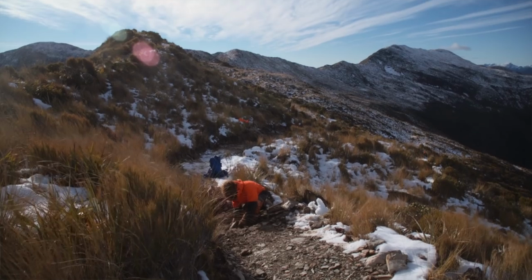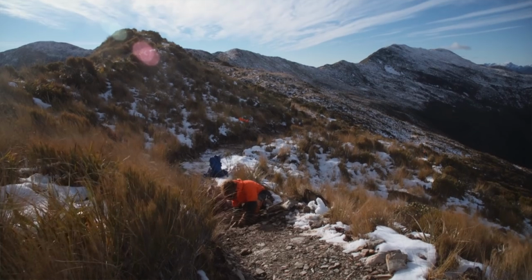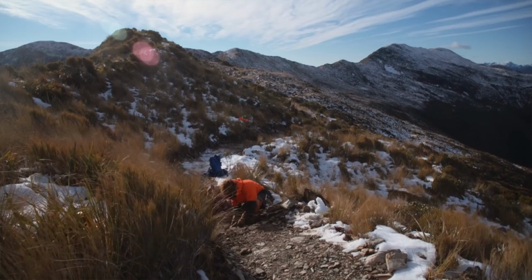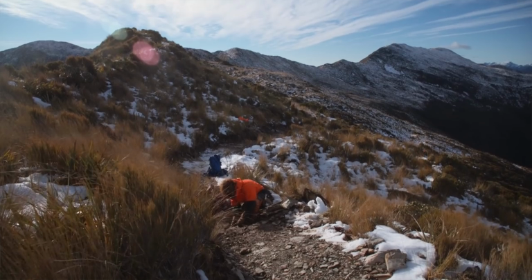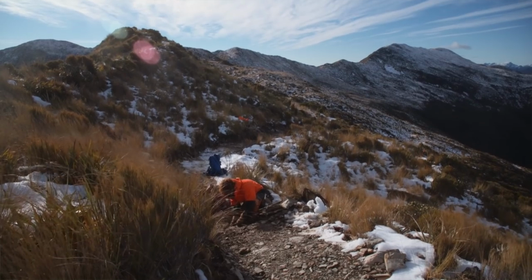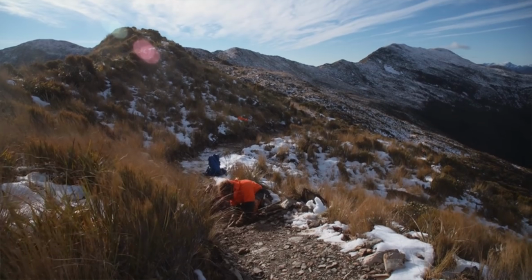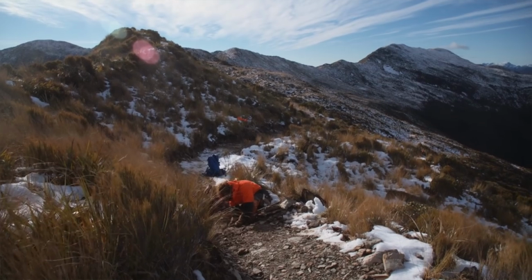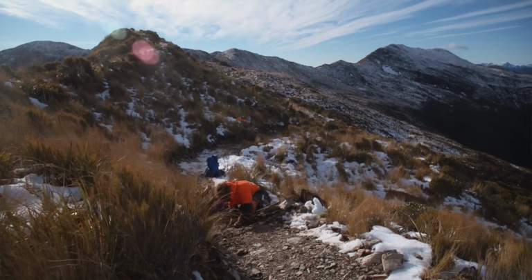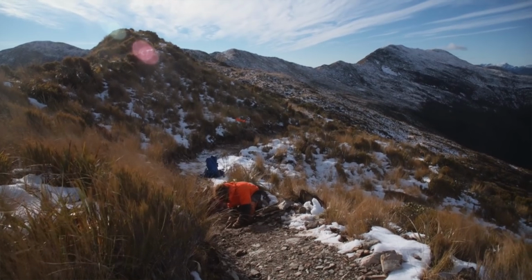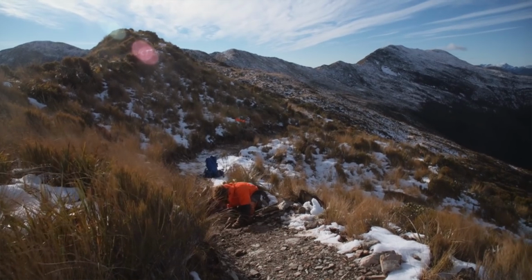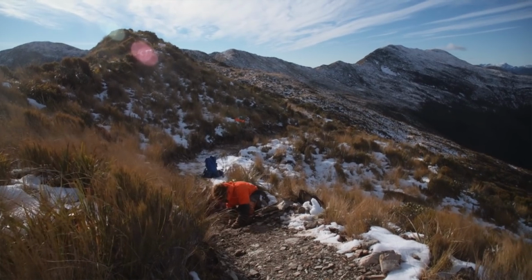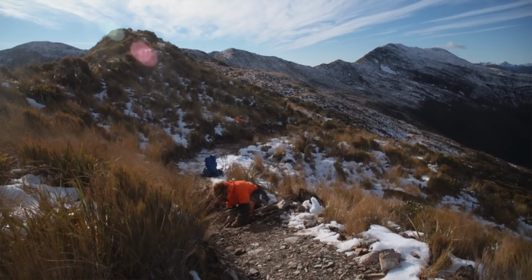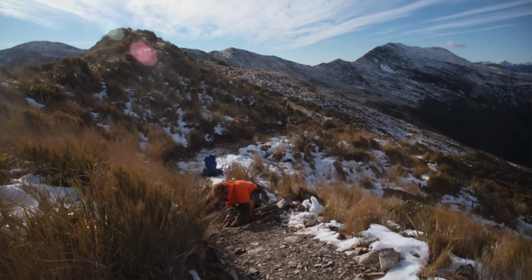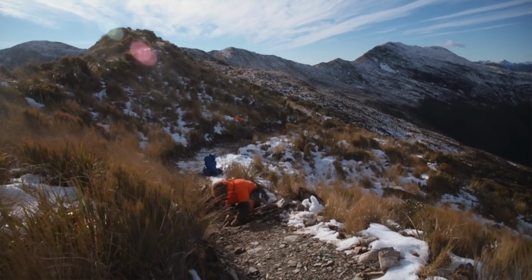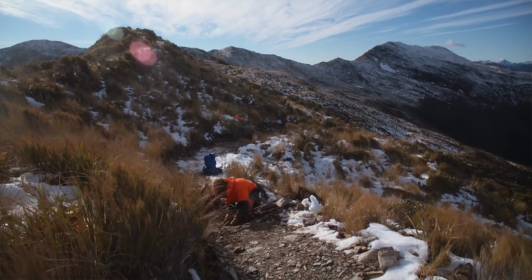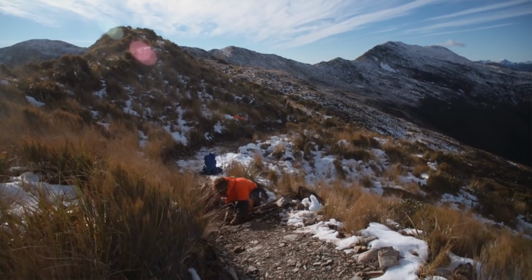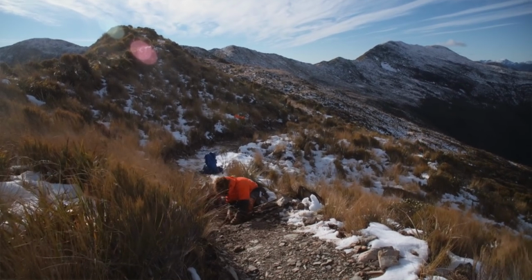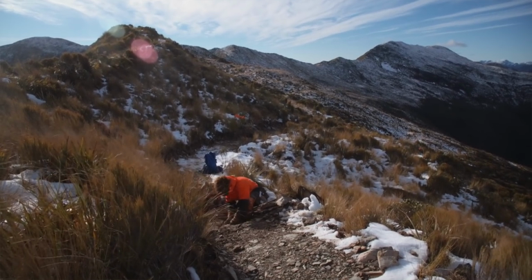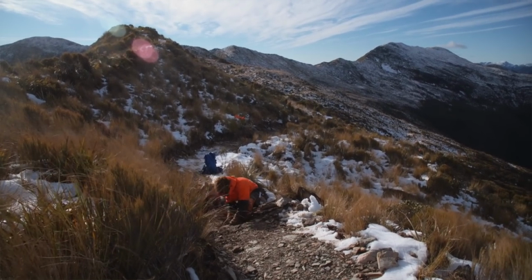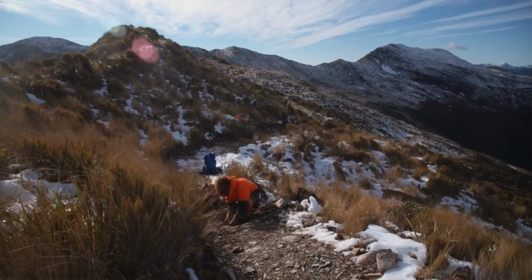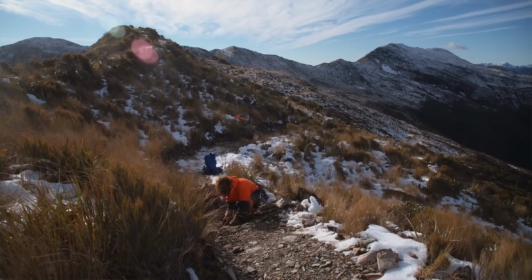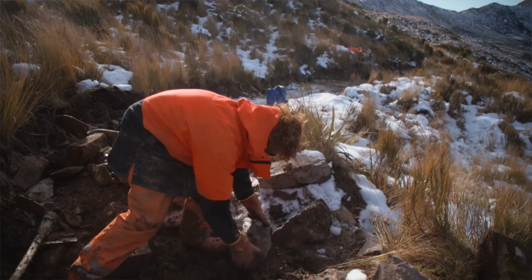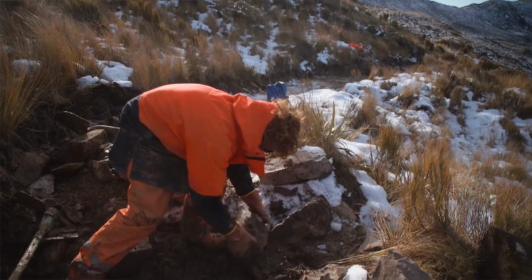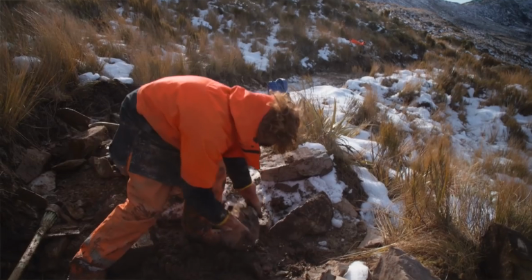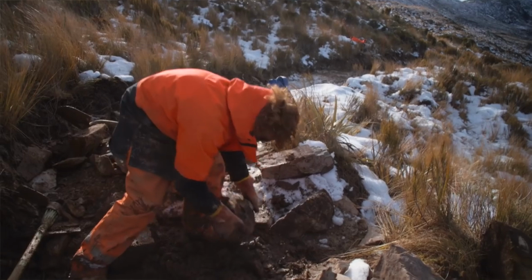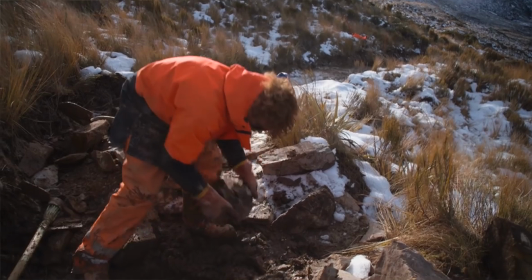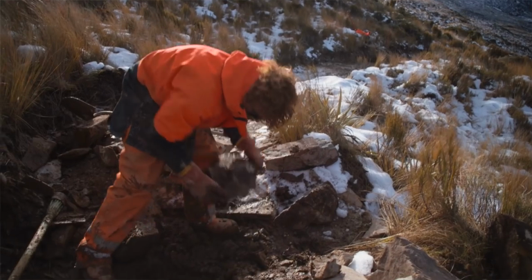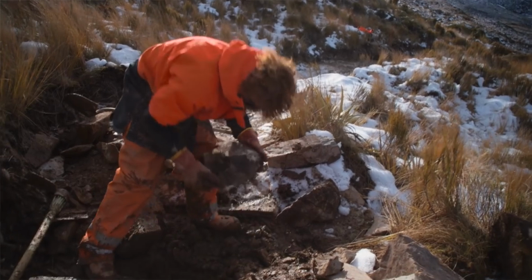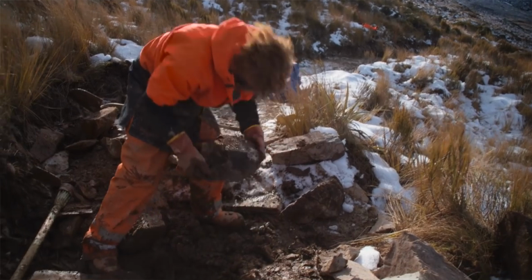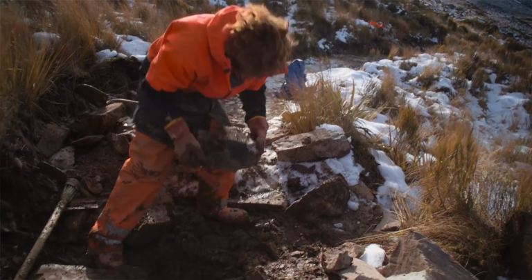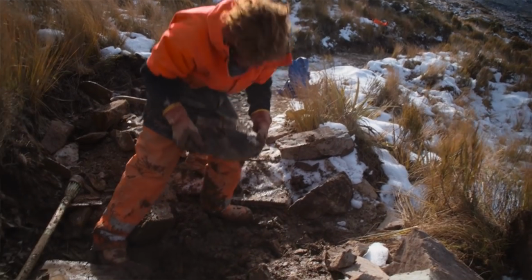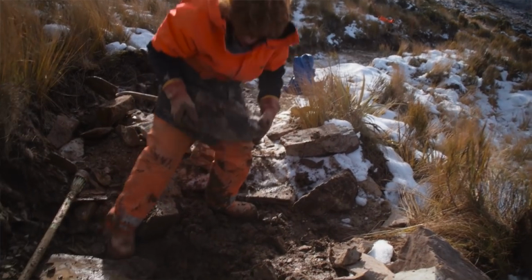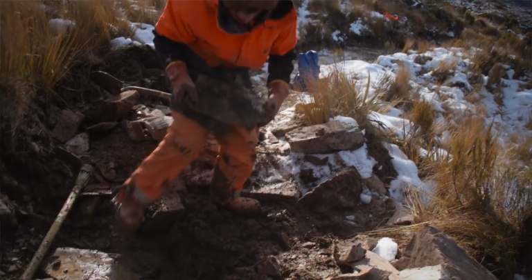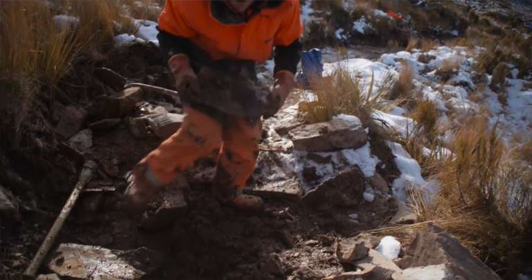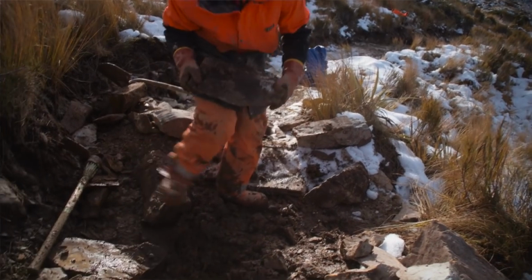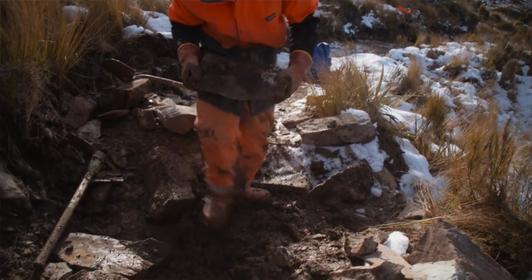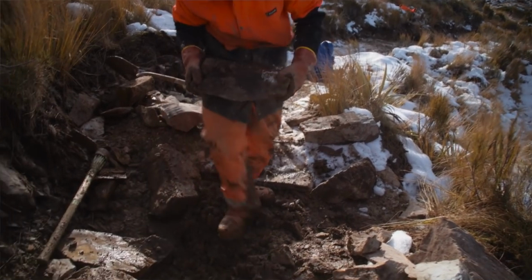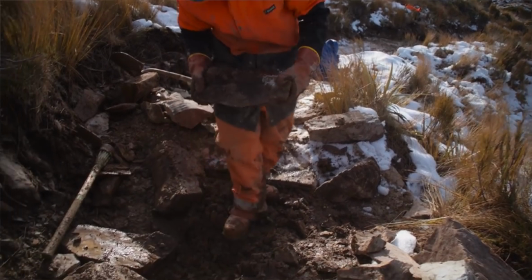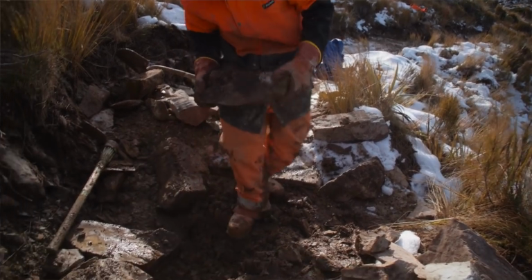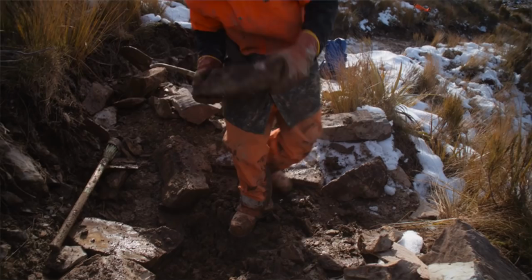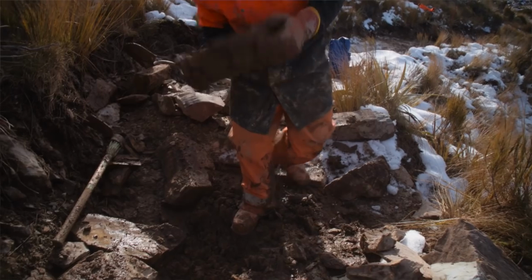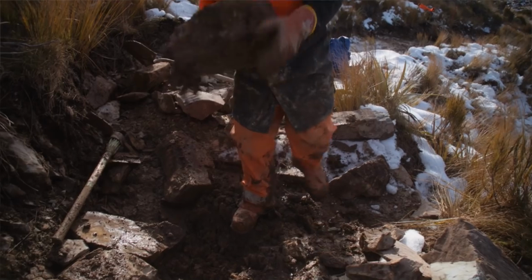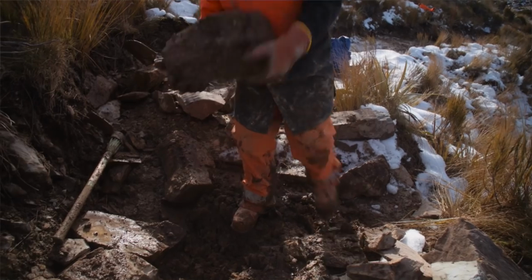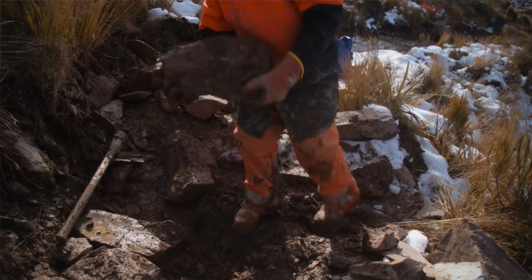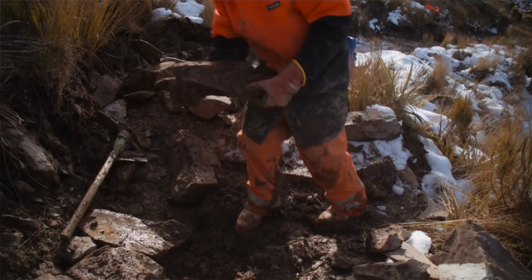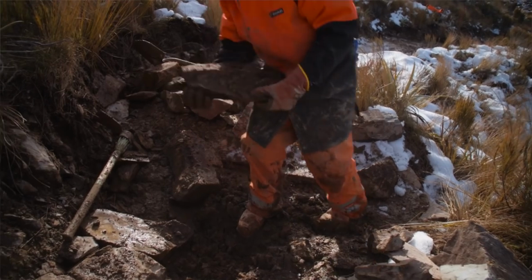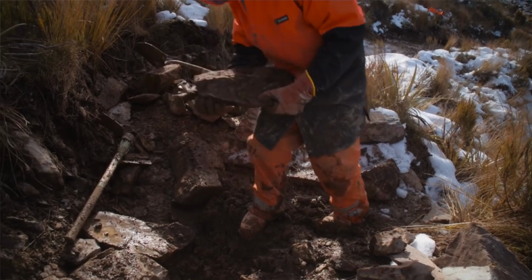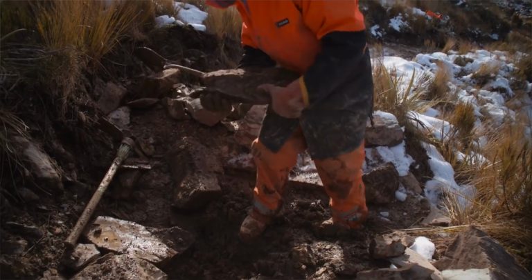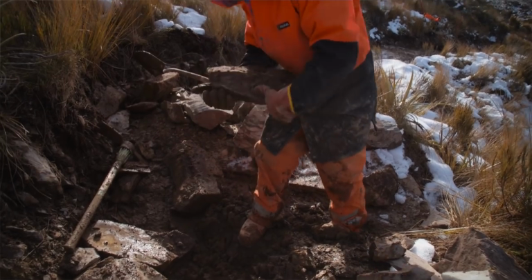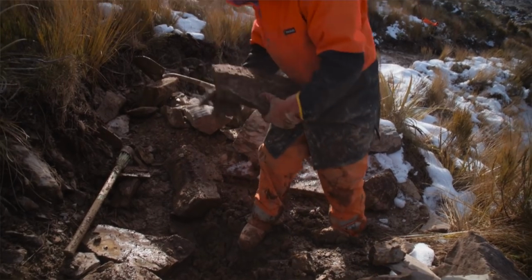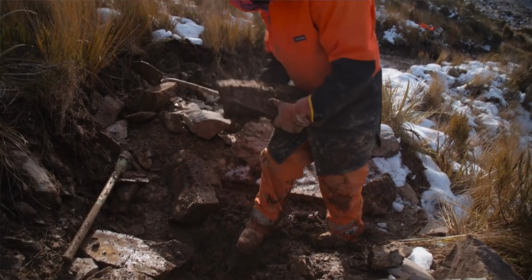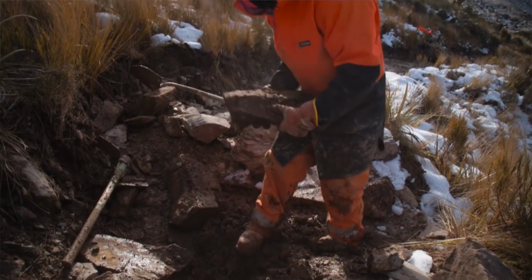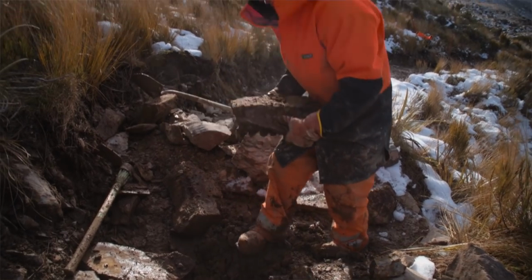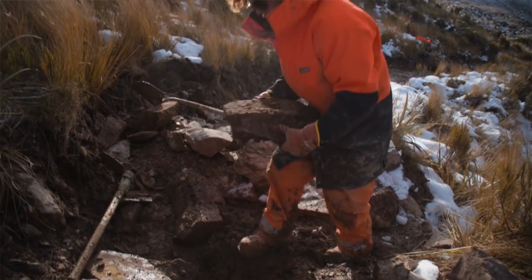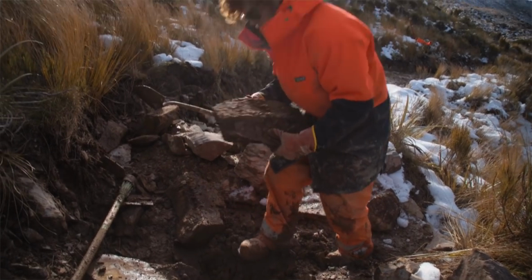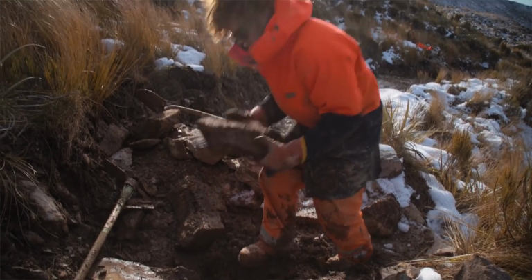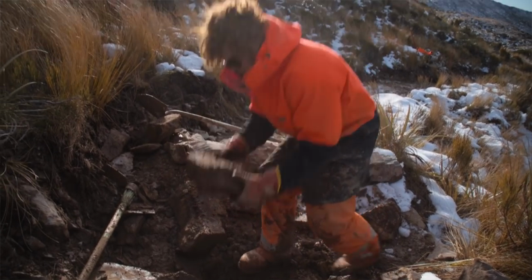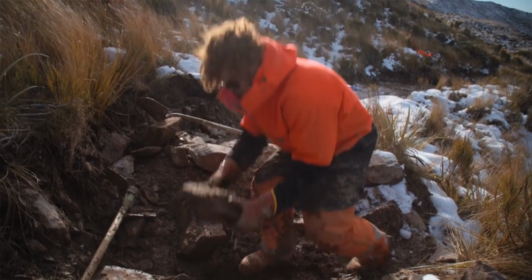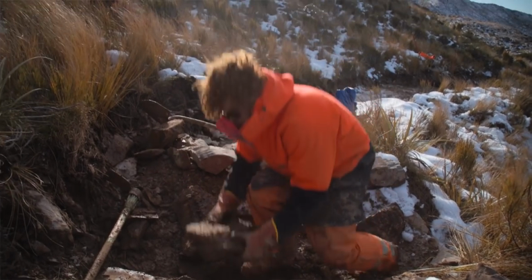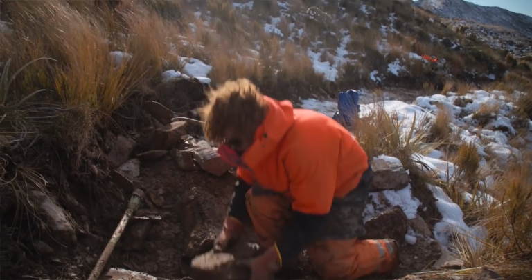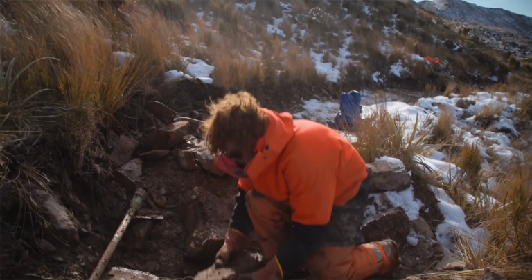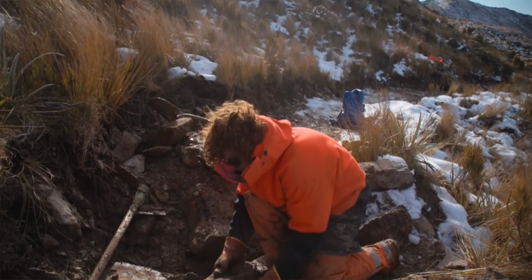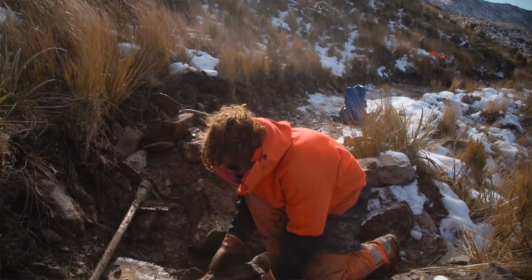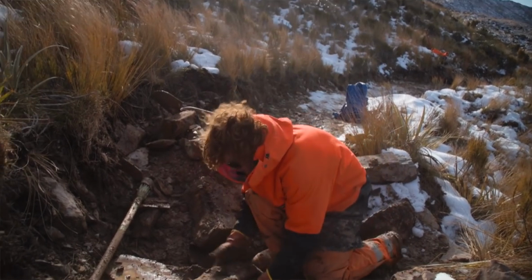We're just building a rock culvert, so when the water comes down this hill and into this low point, it doesn't get muddy.